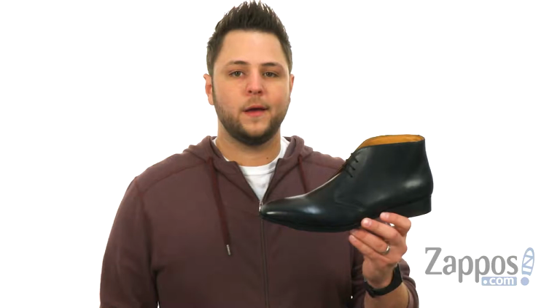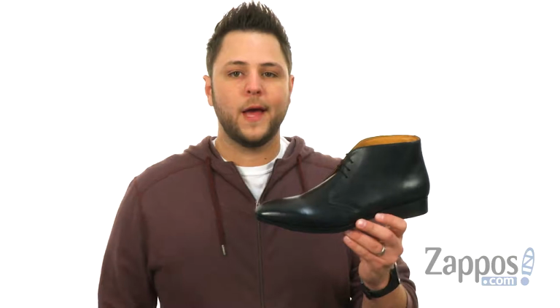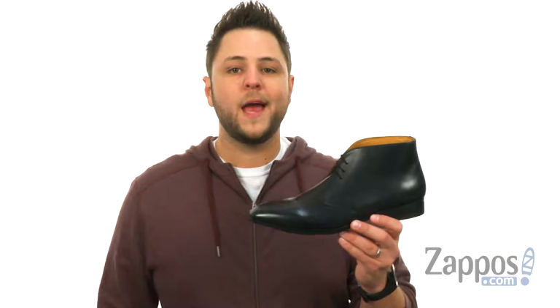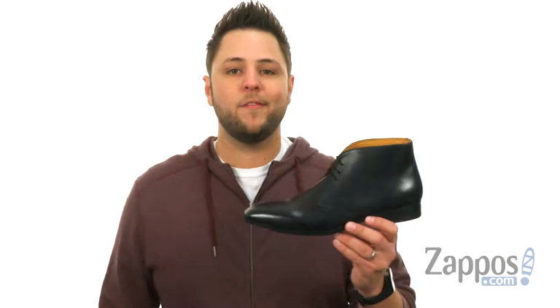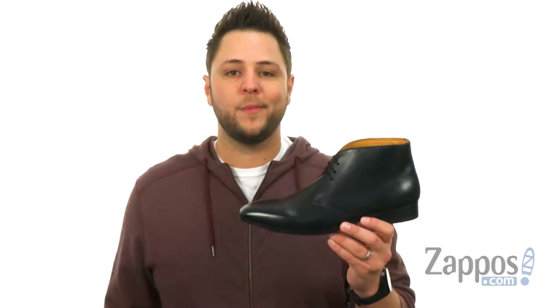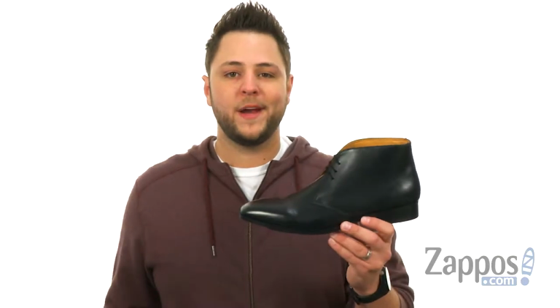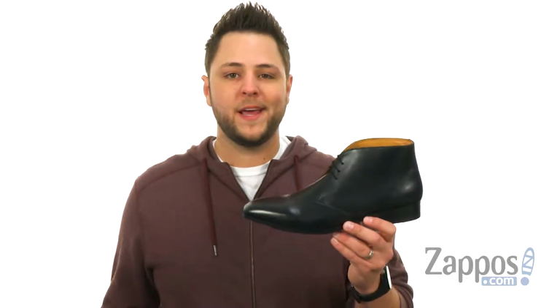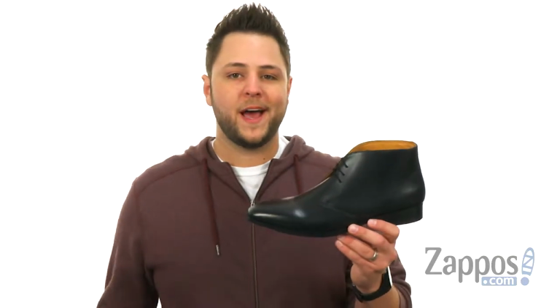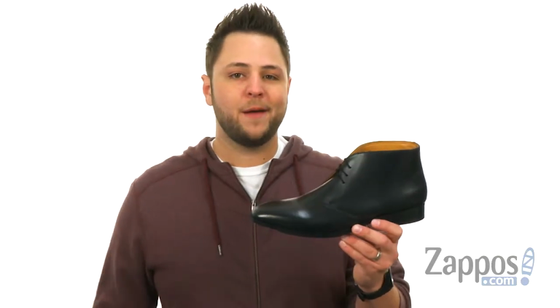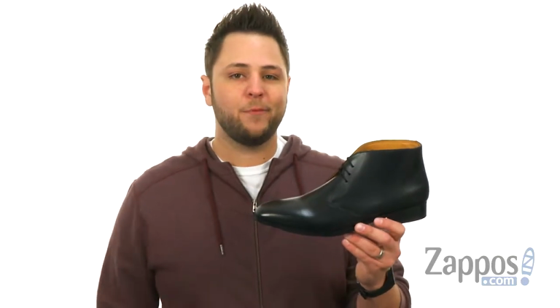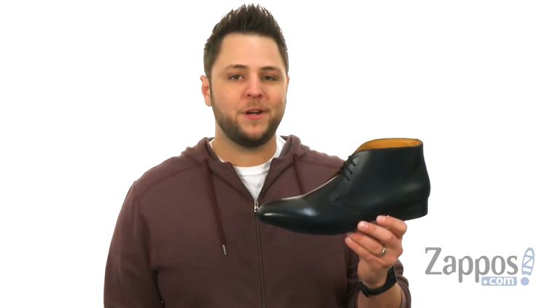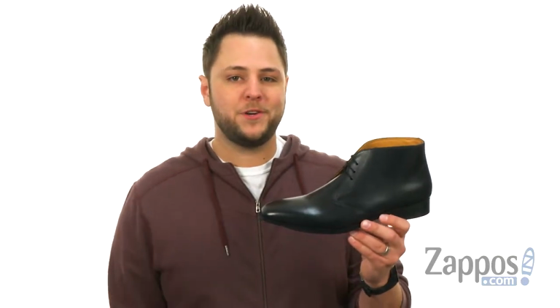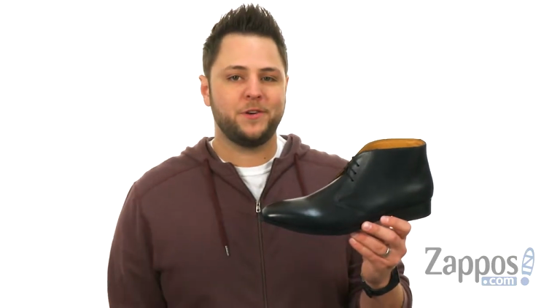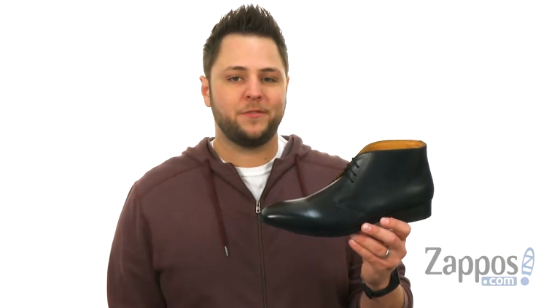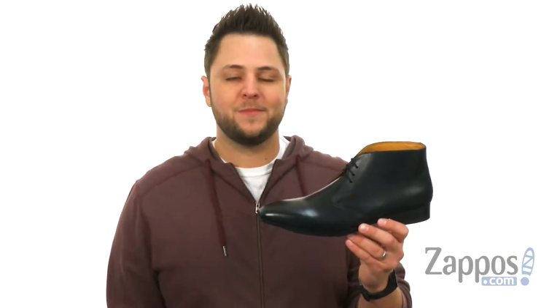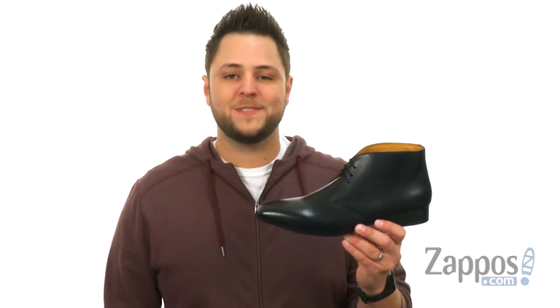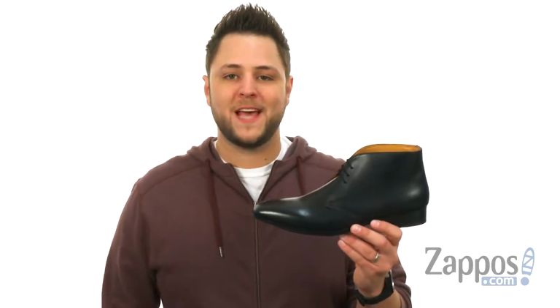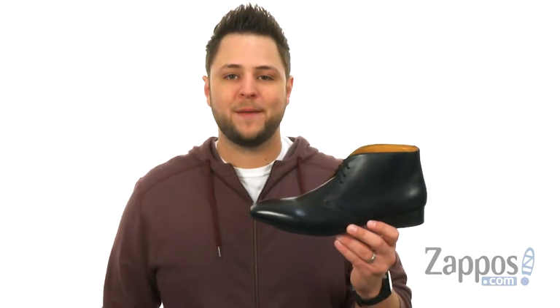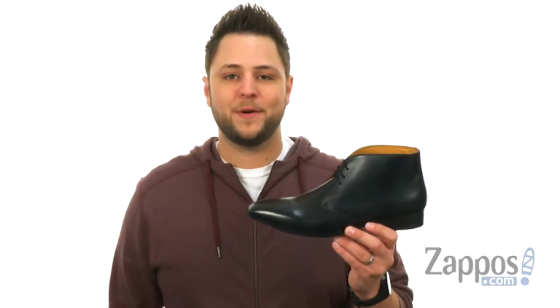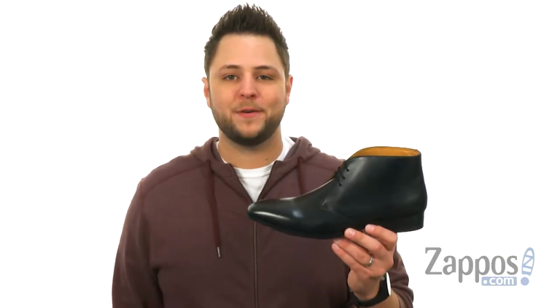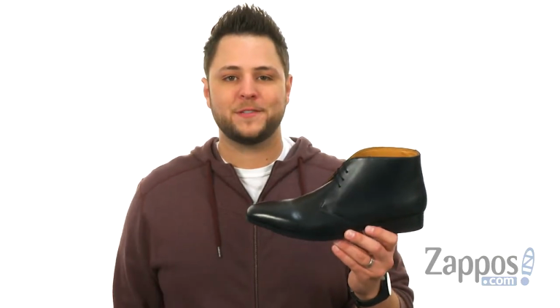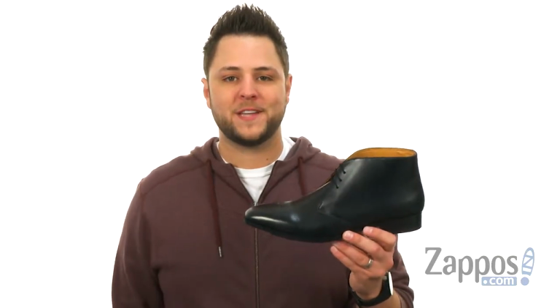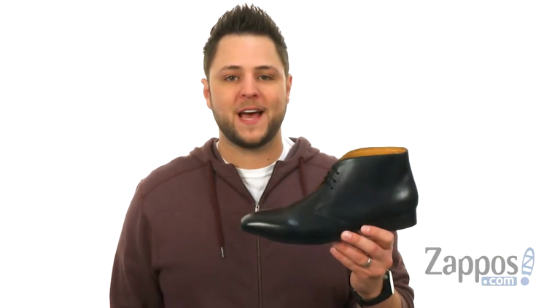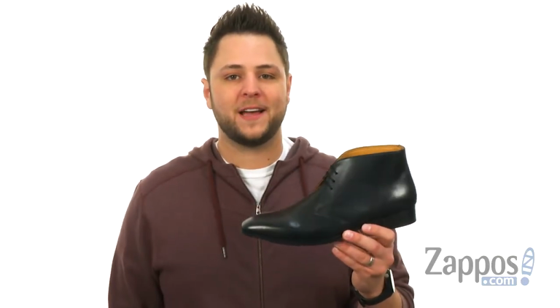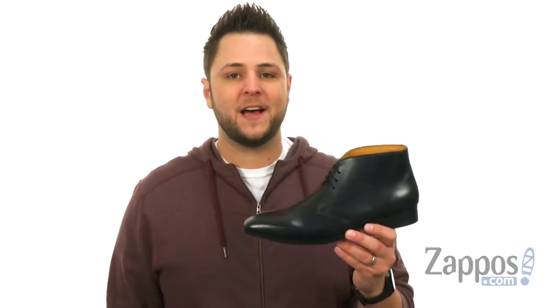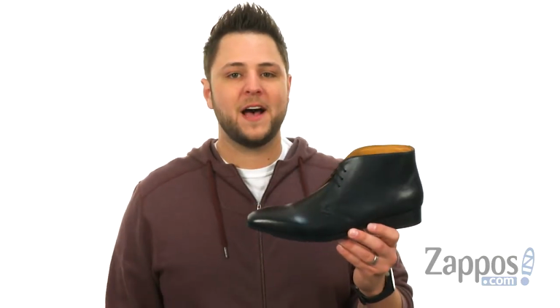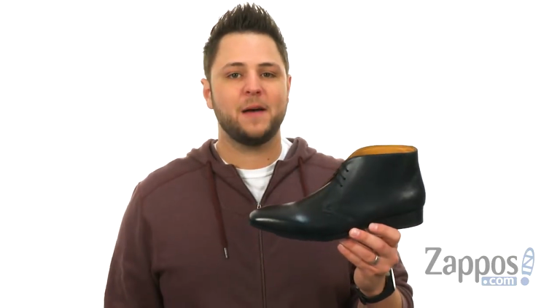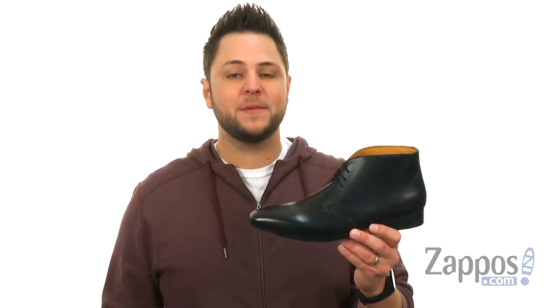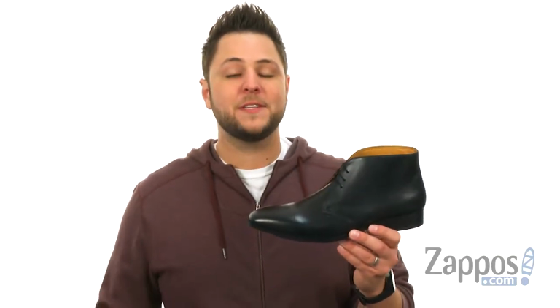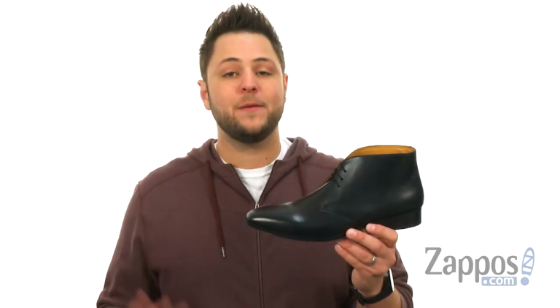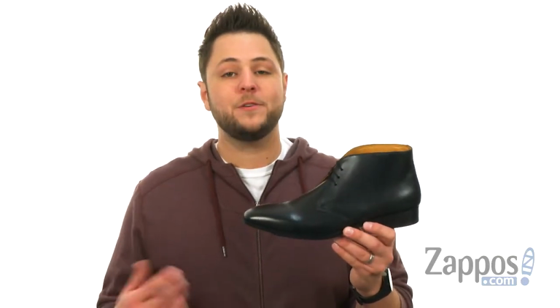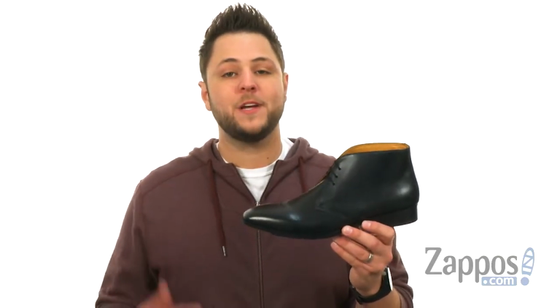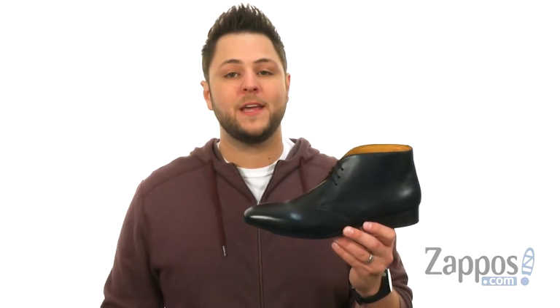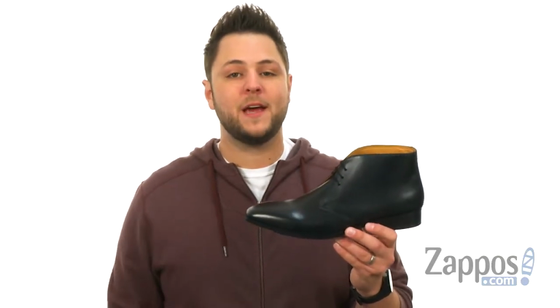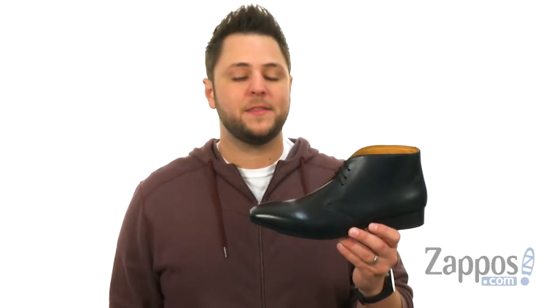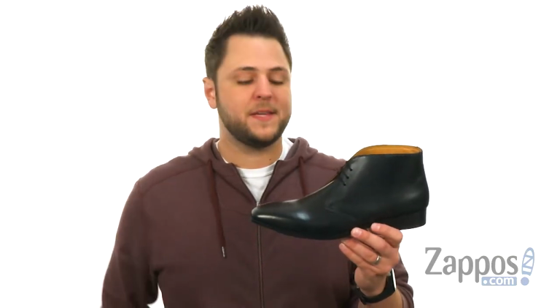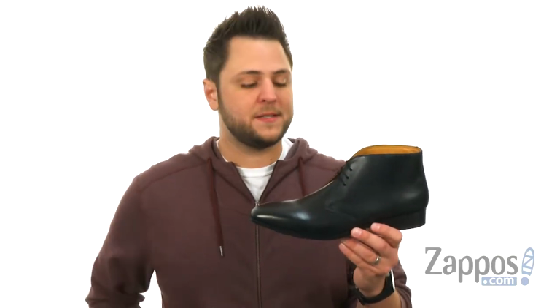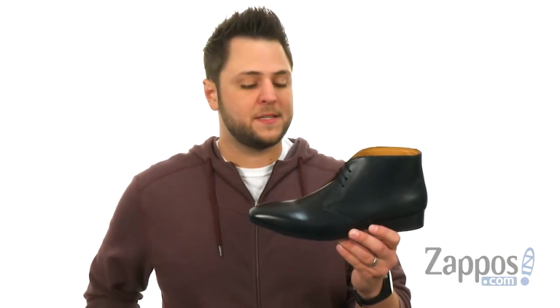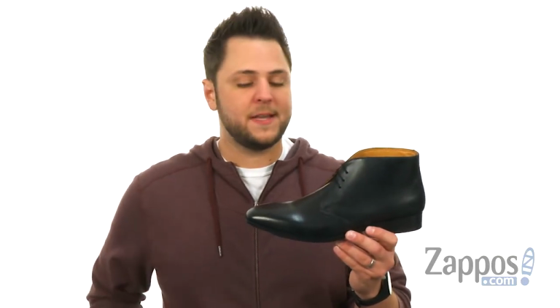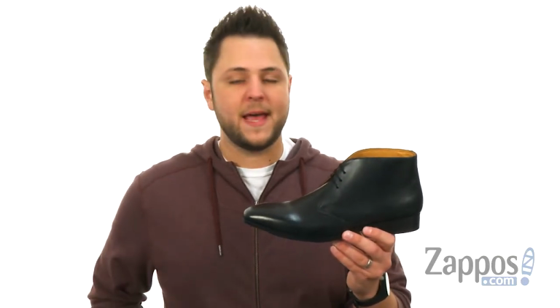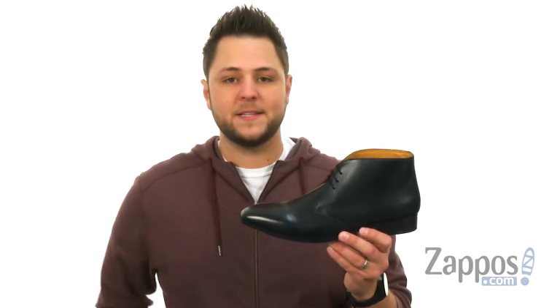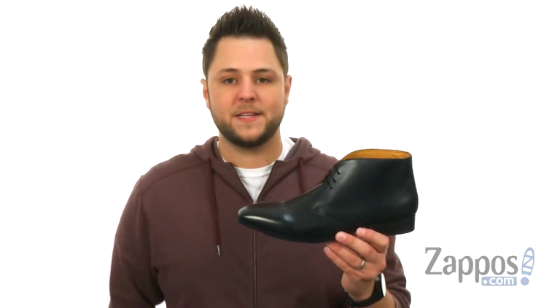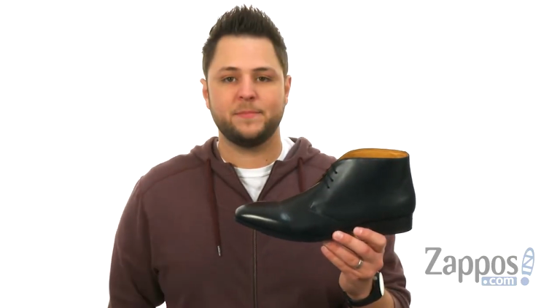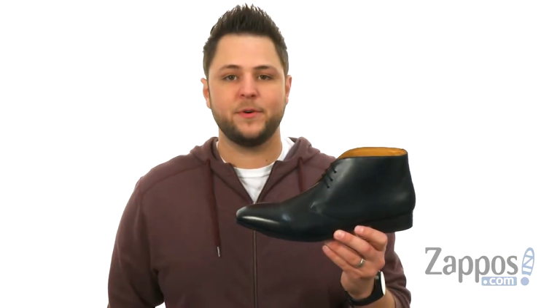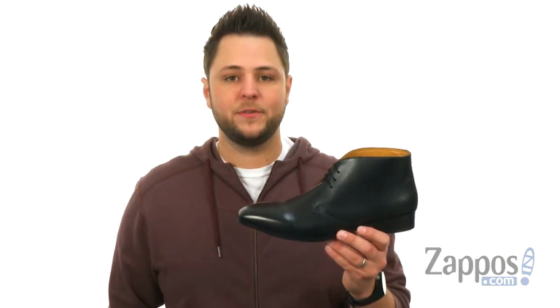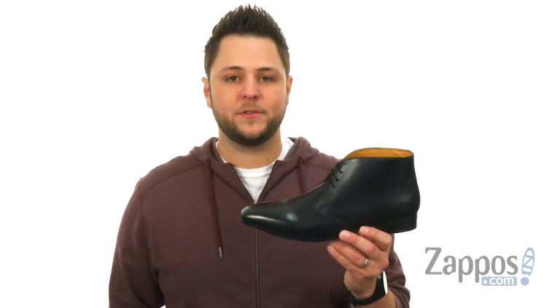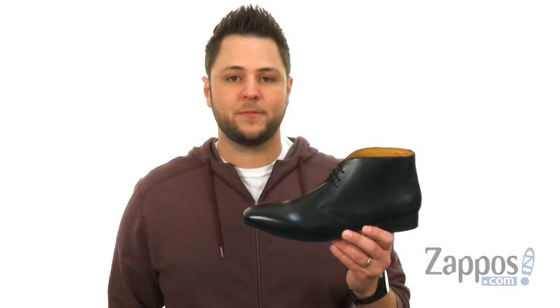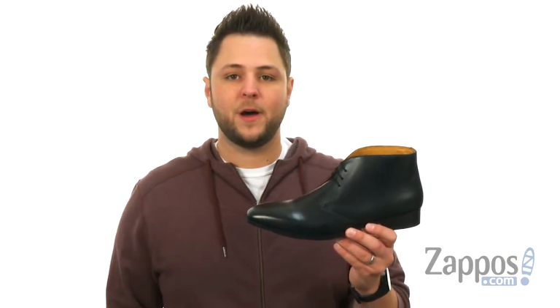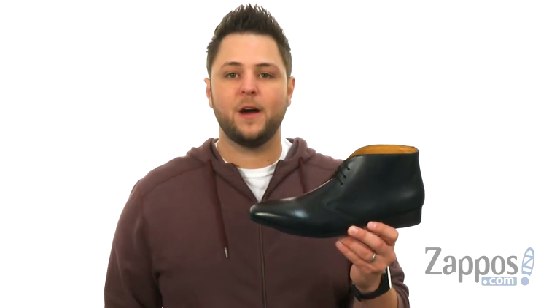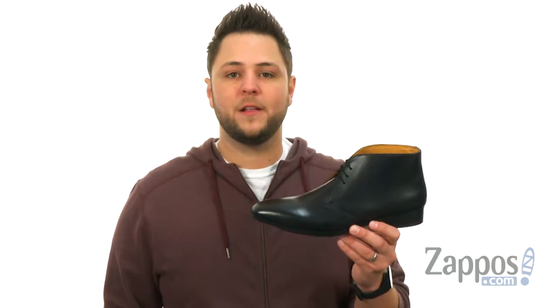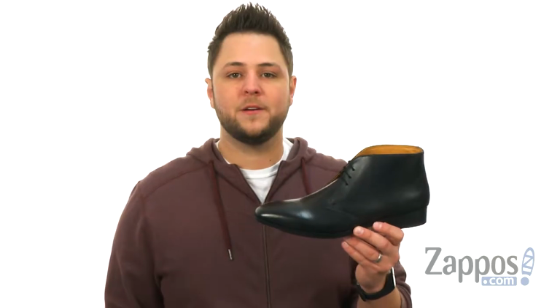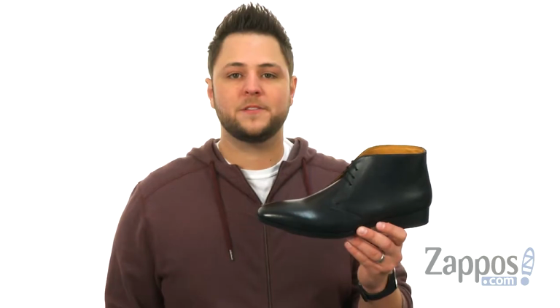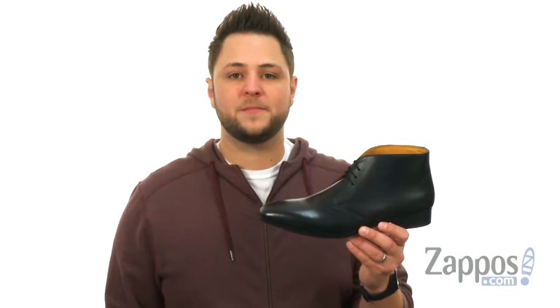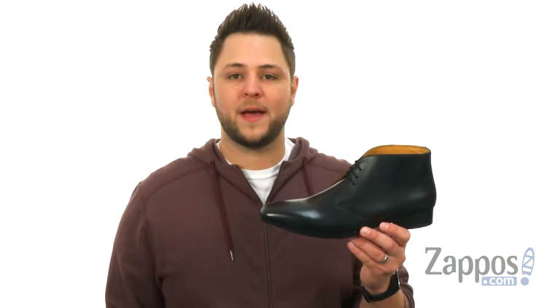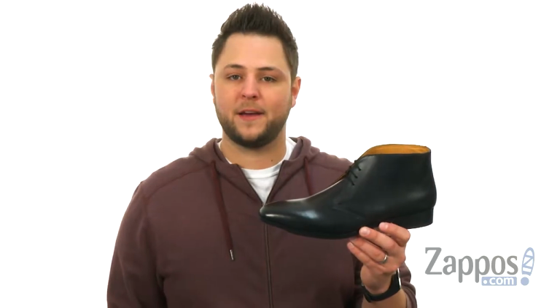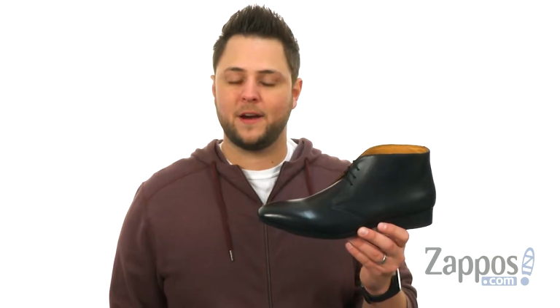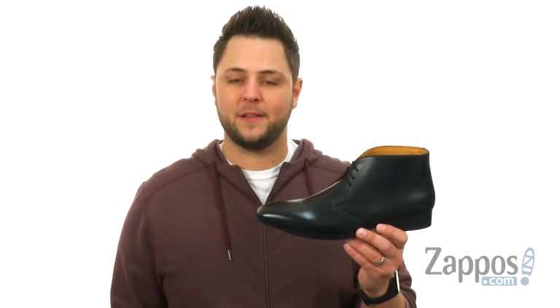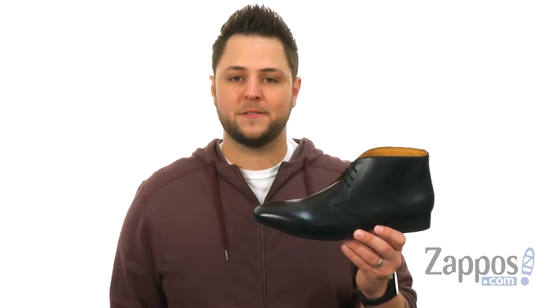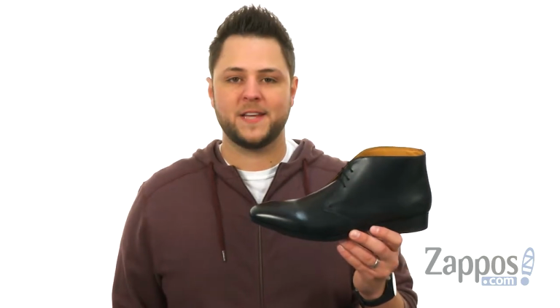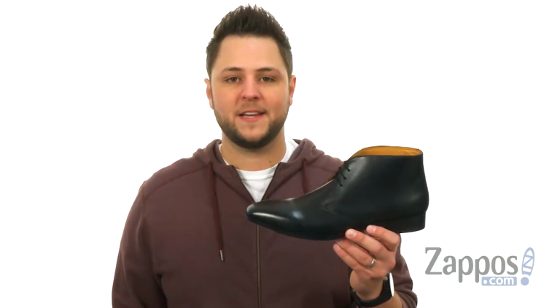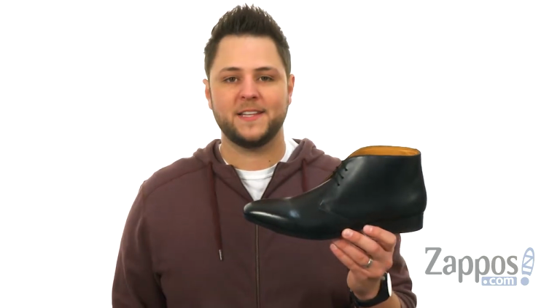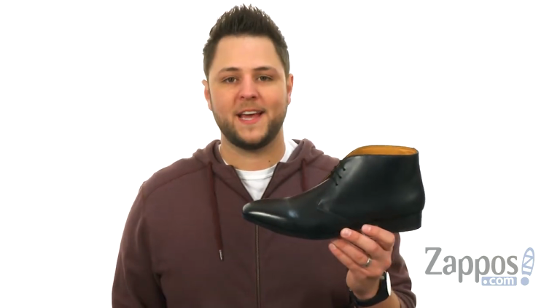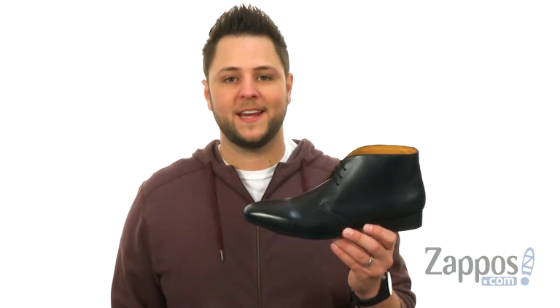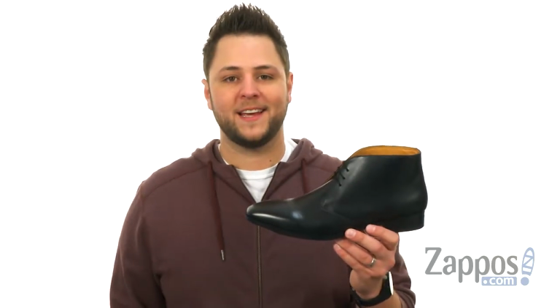Hey everybody, I'm Richard from Zappos.com, and today we're checking out these snazzy boots from Carlos by Carlos Santana.